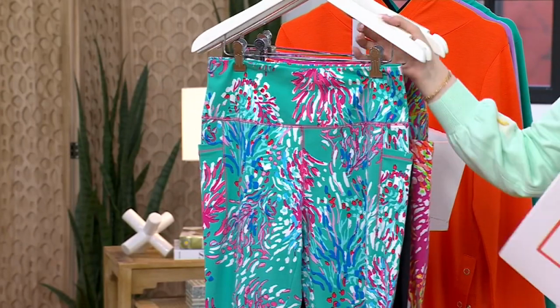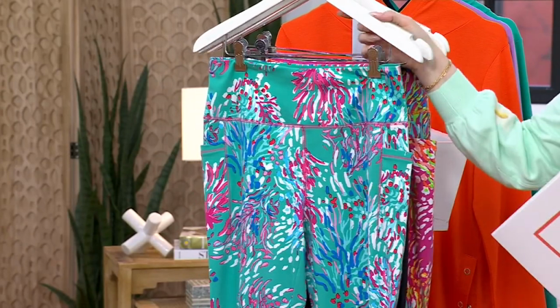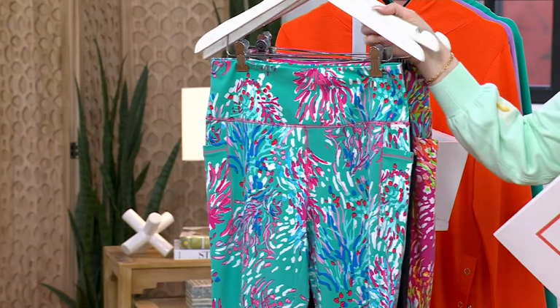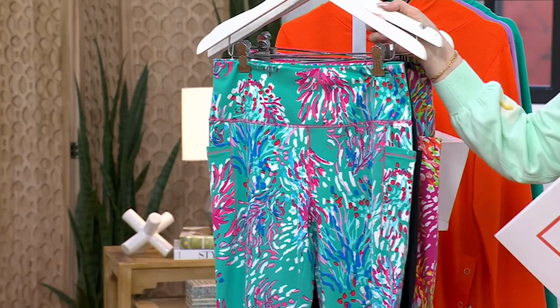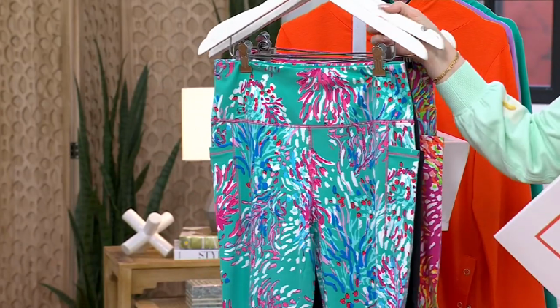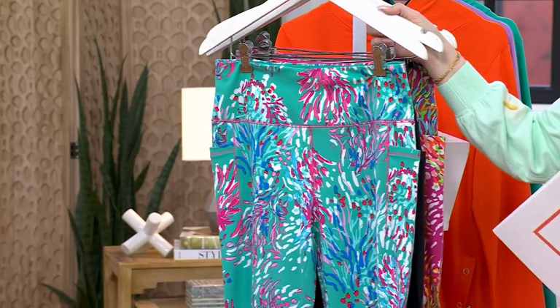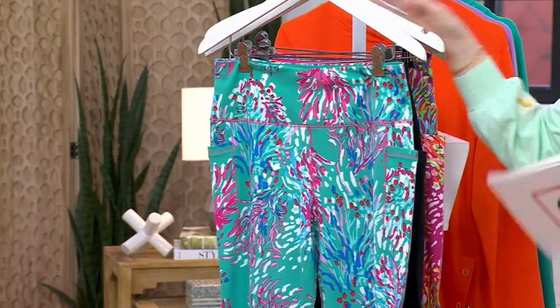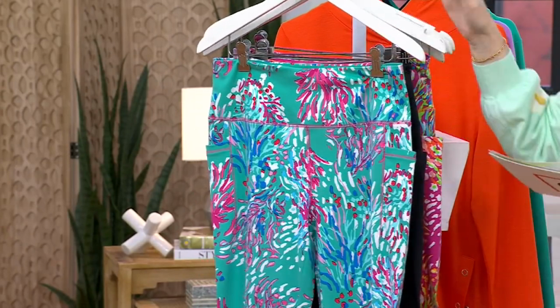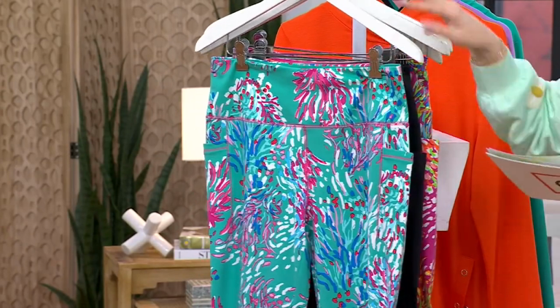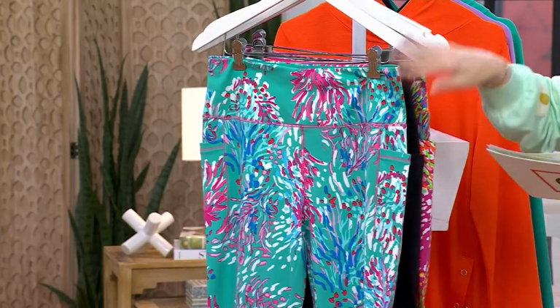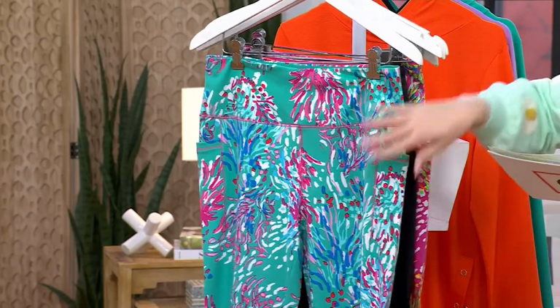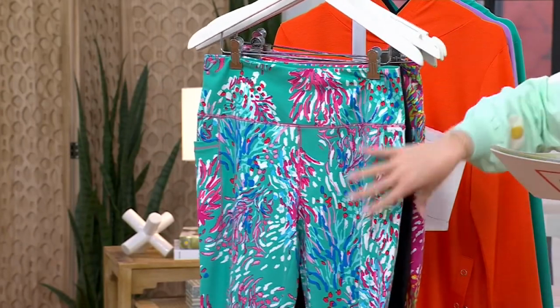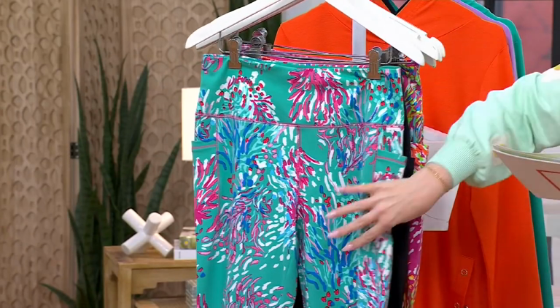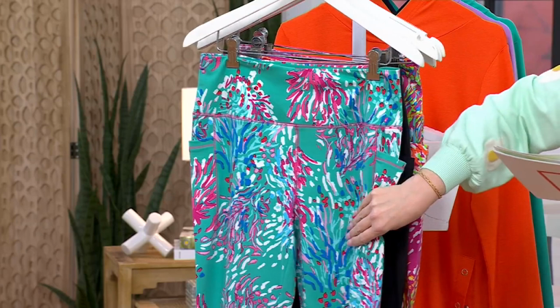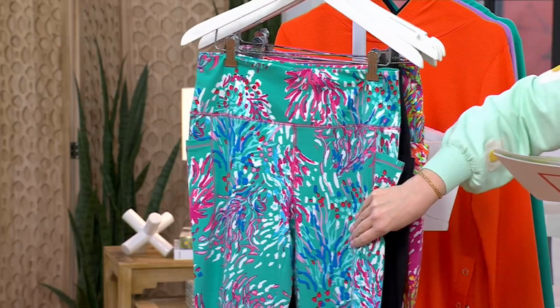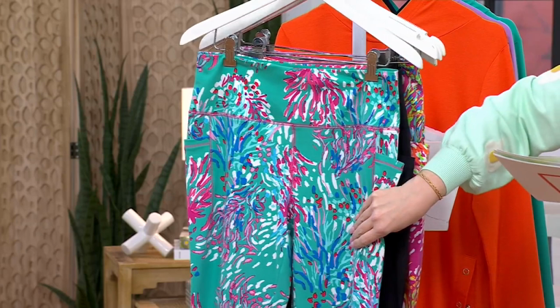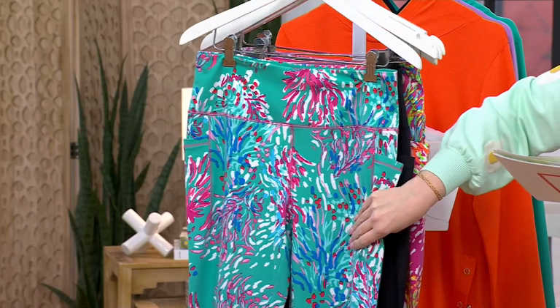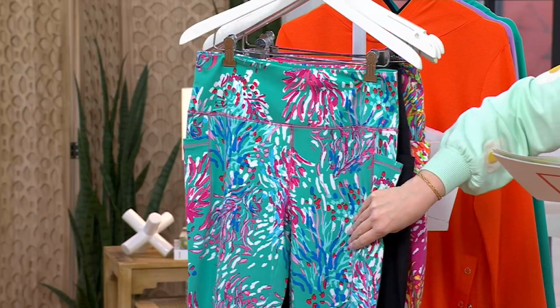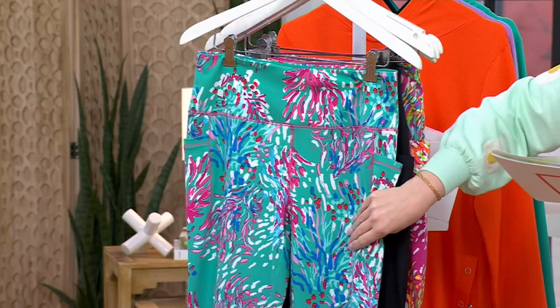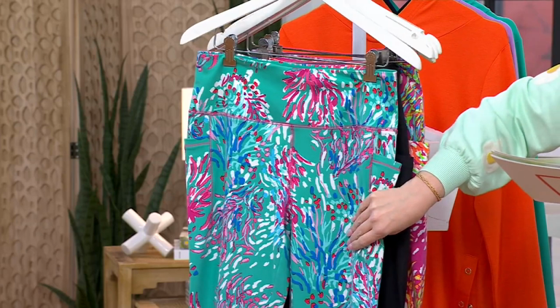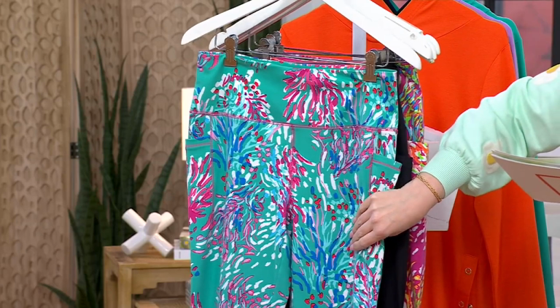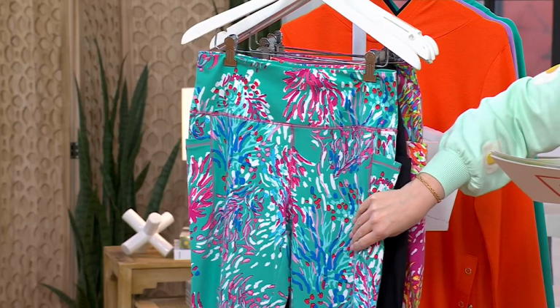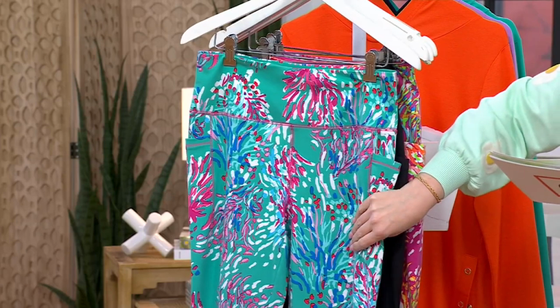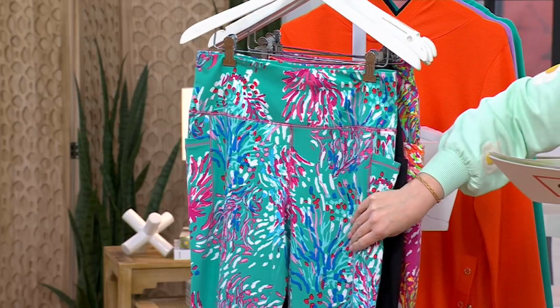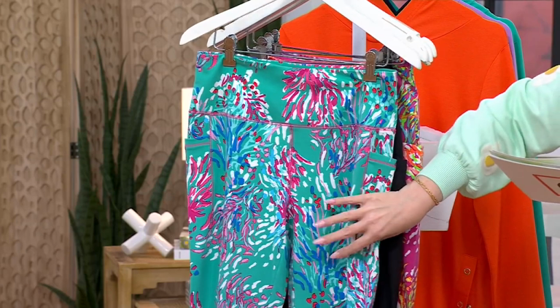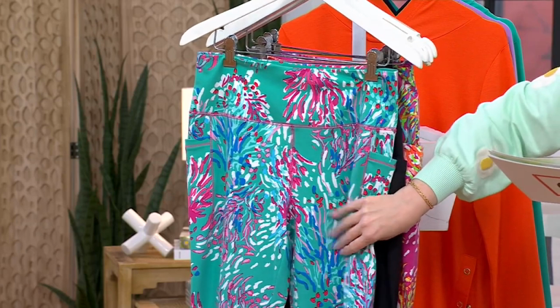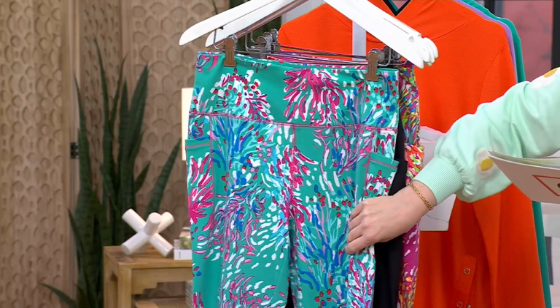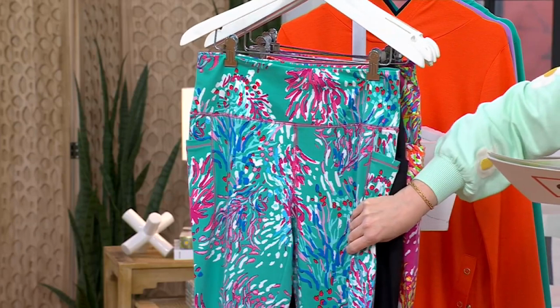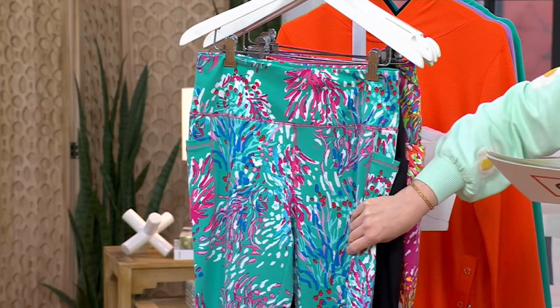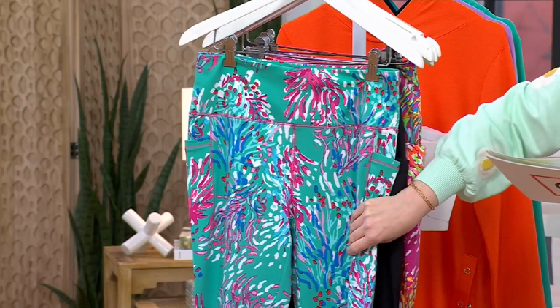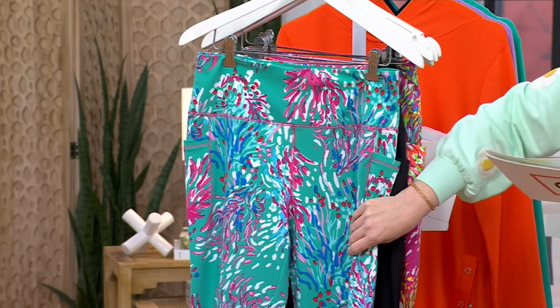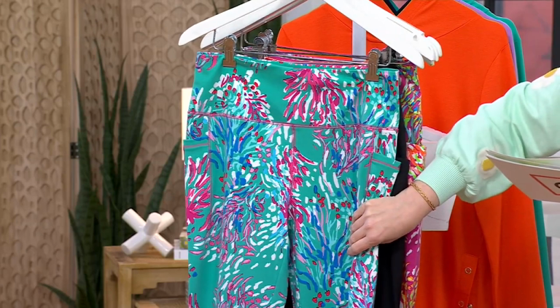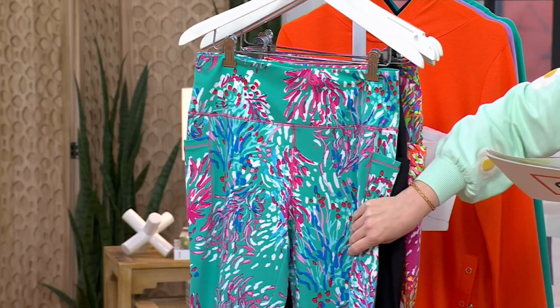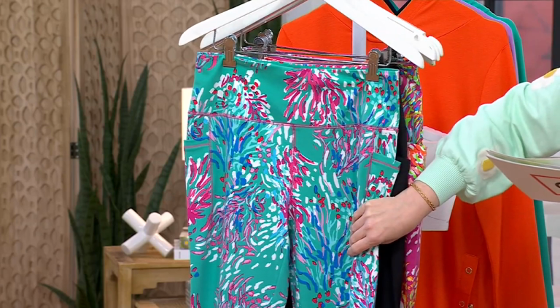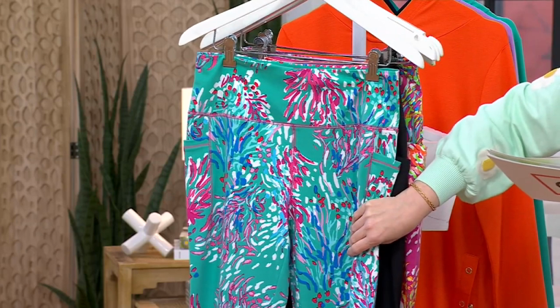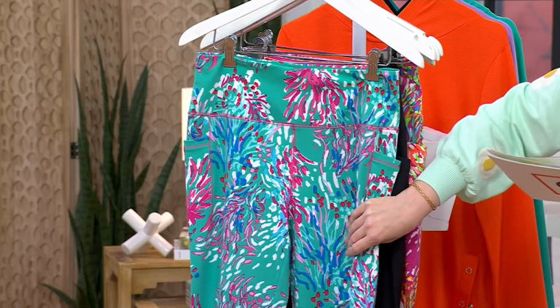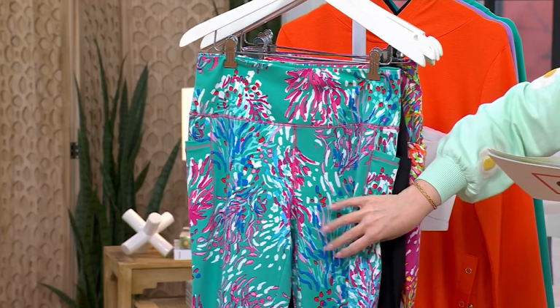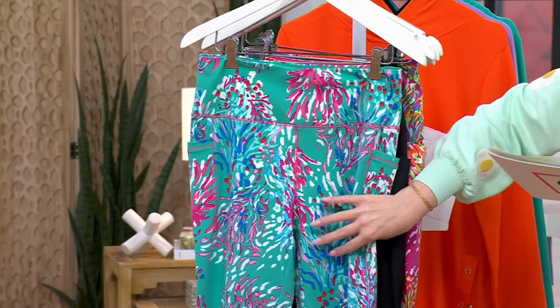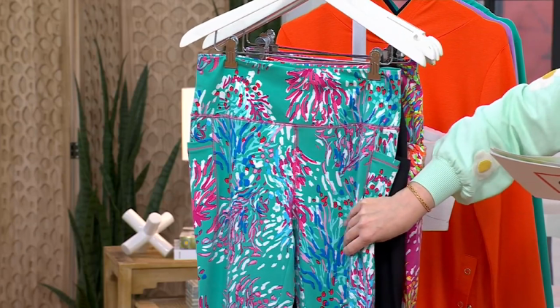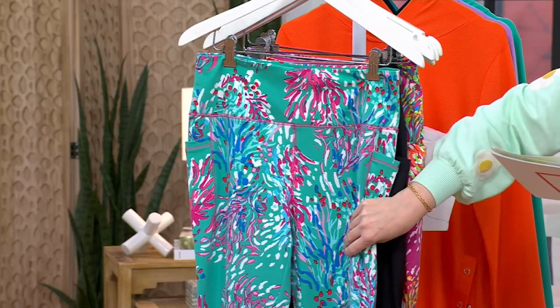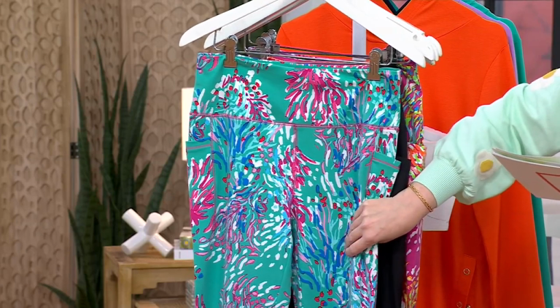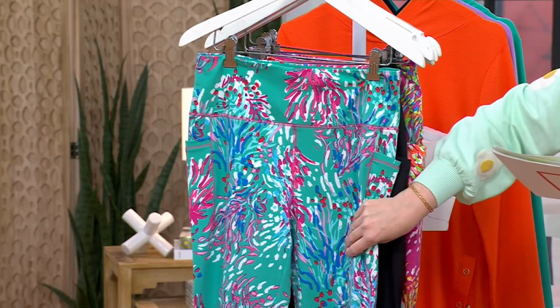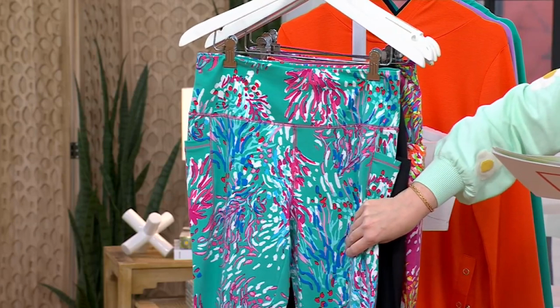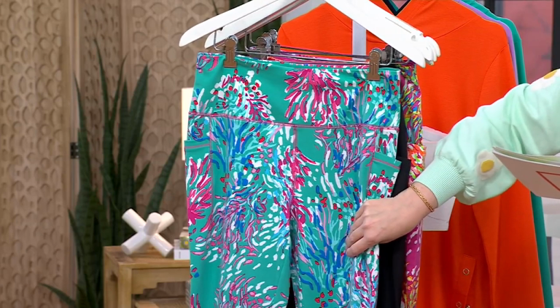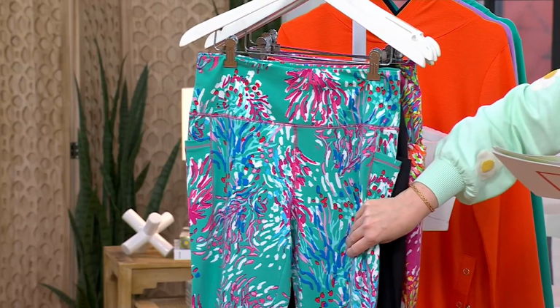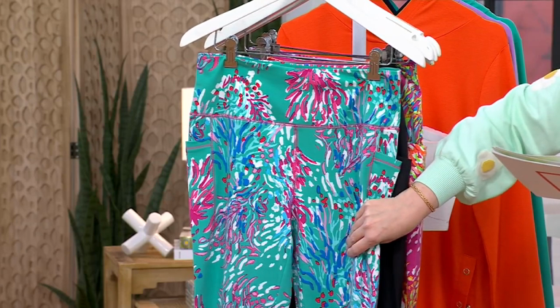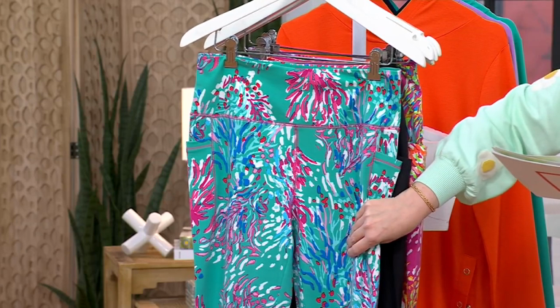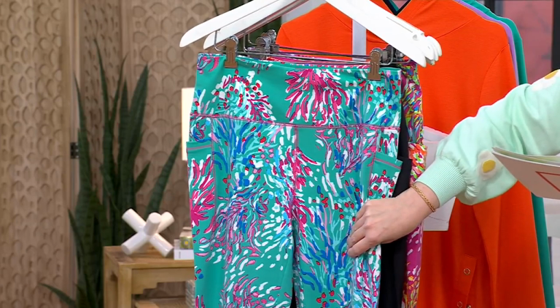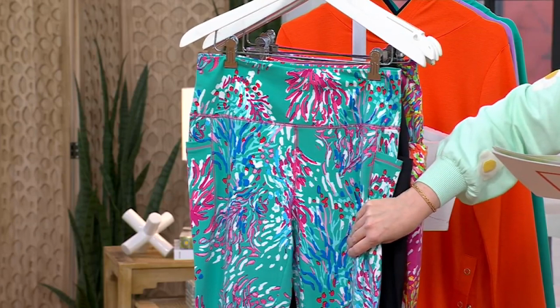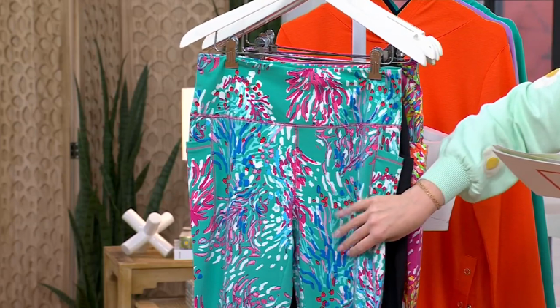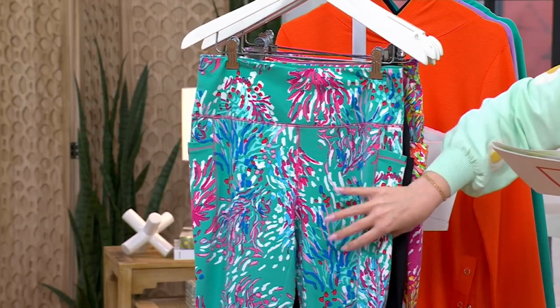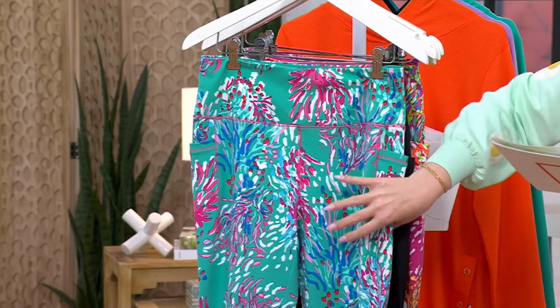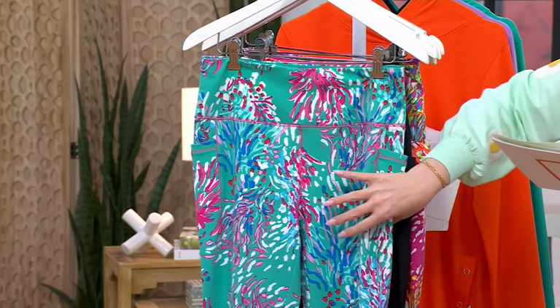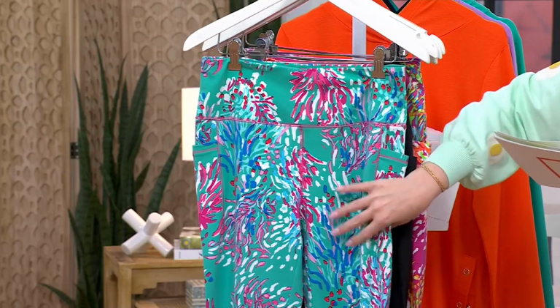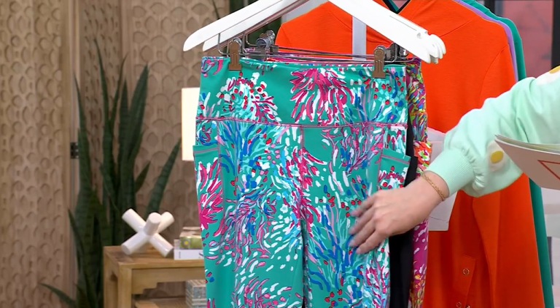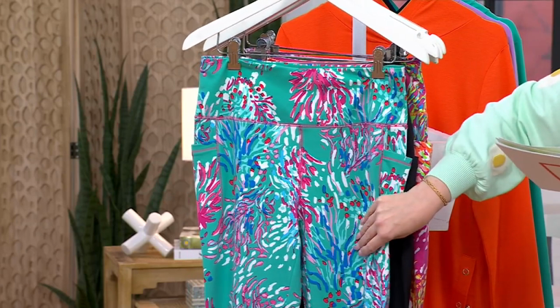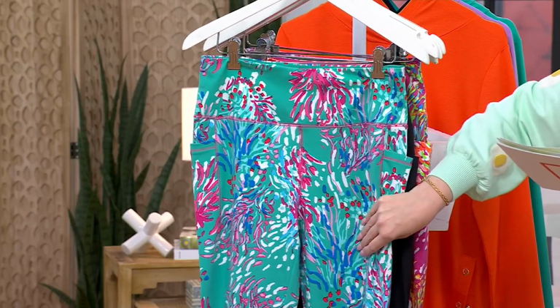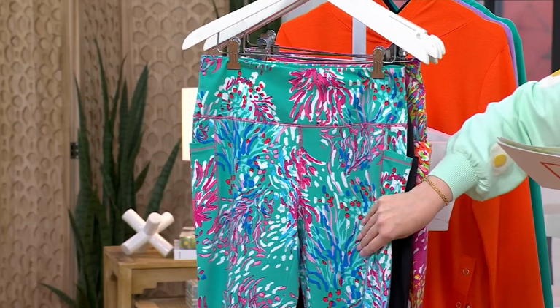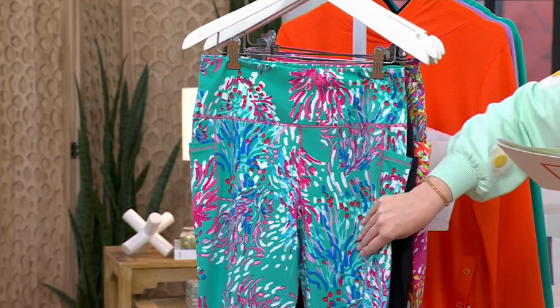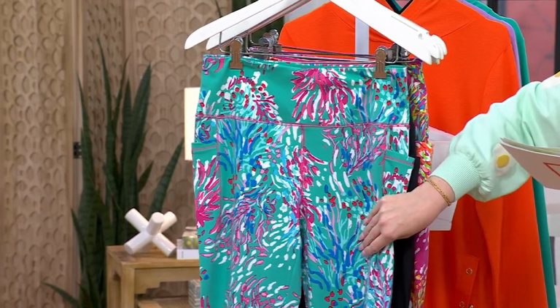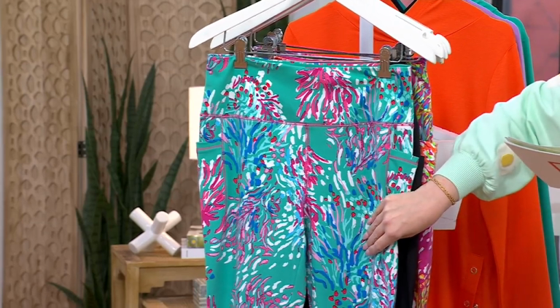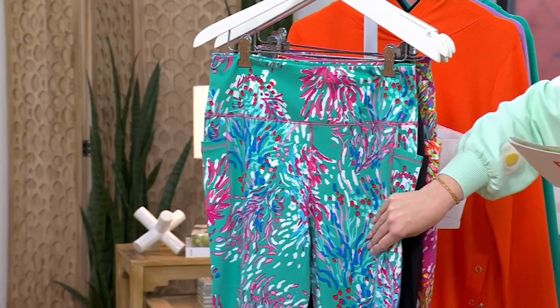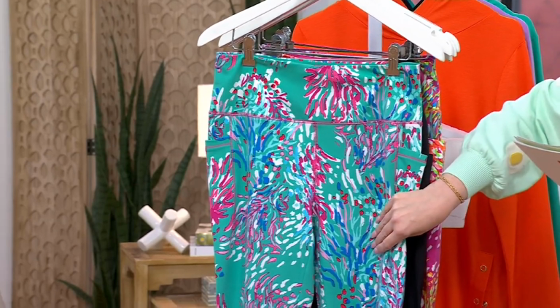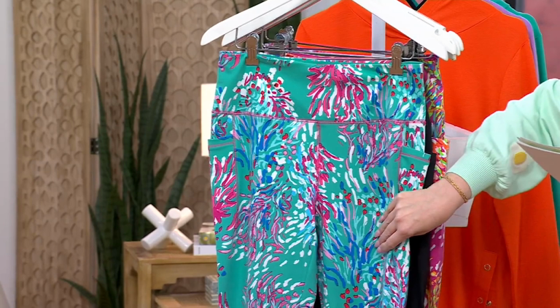And these are available. Petite inseam is 22 inches. Regular inseam is 25. Tall inseam is 28.